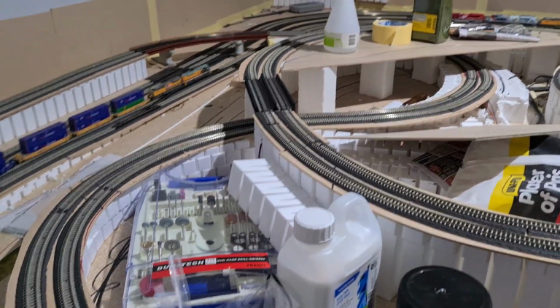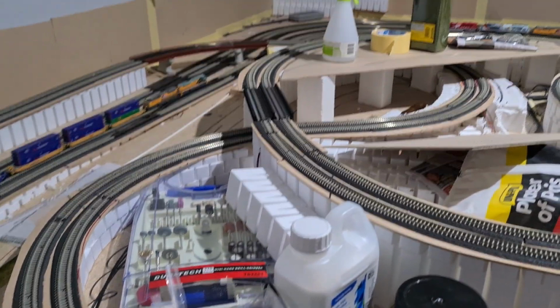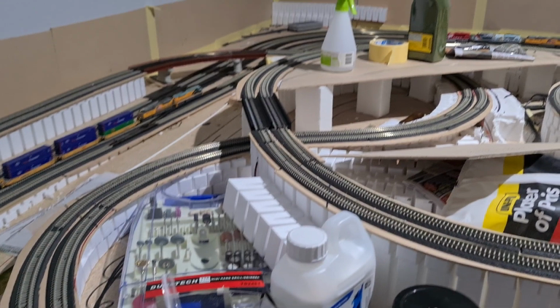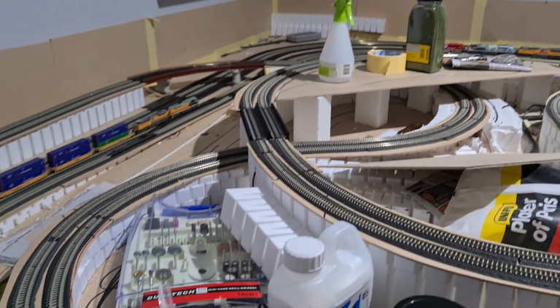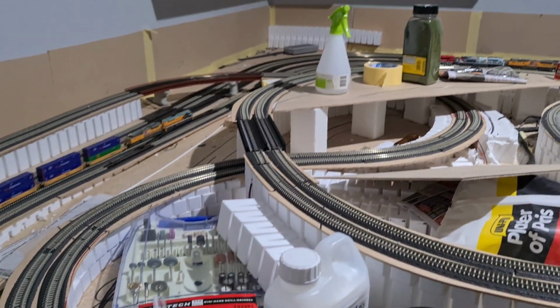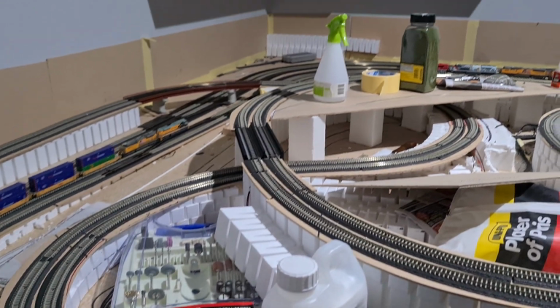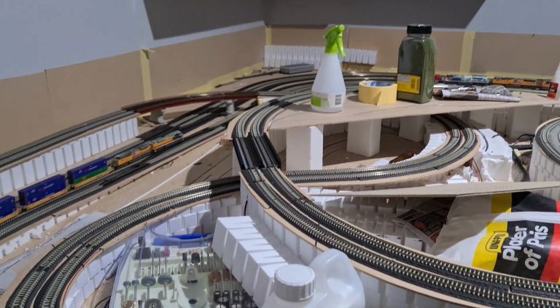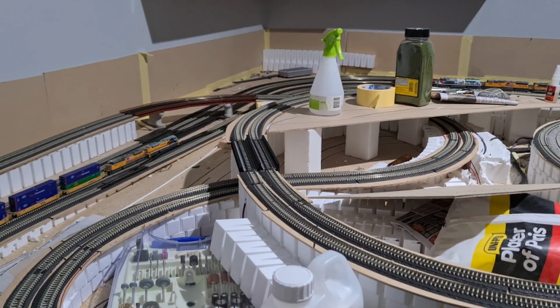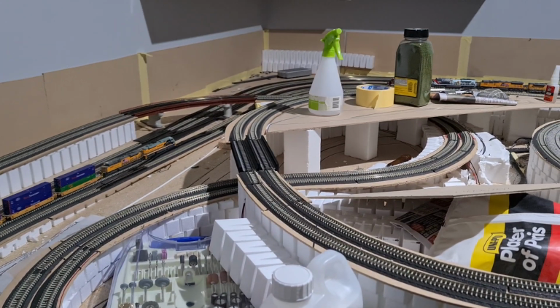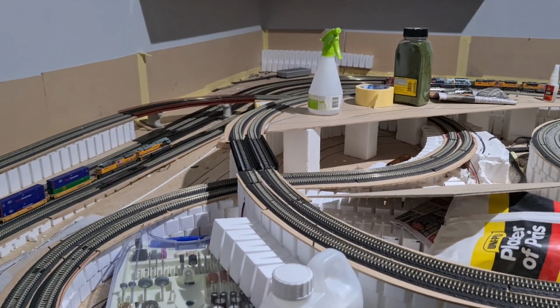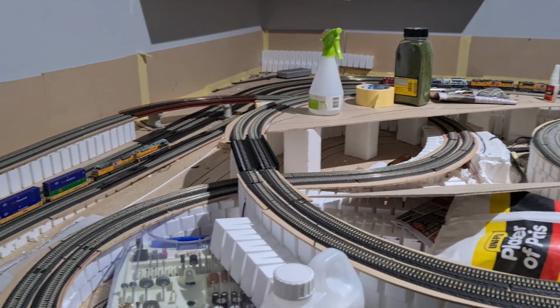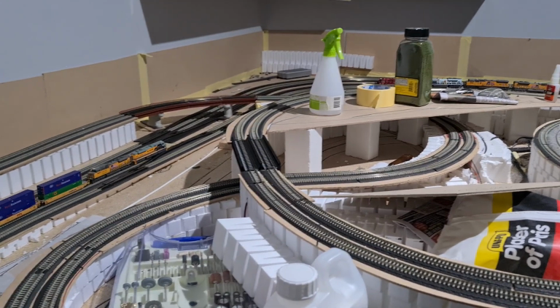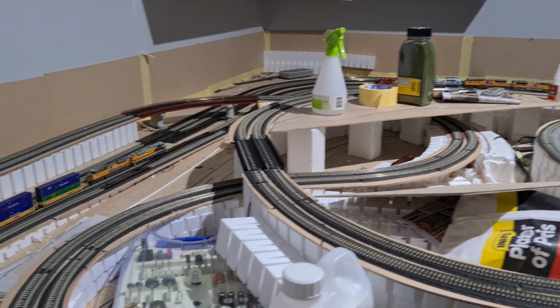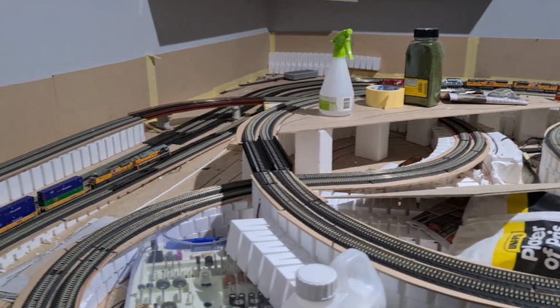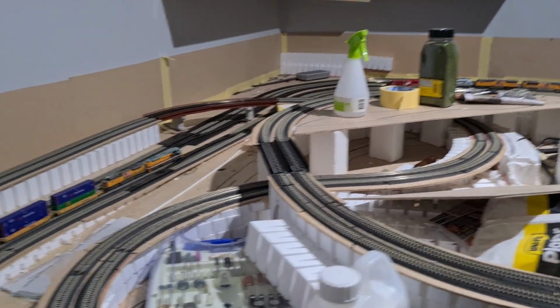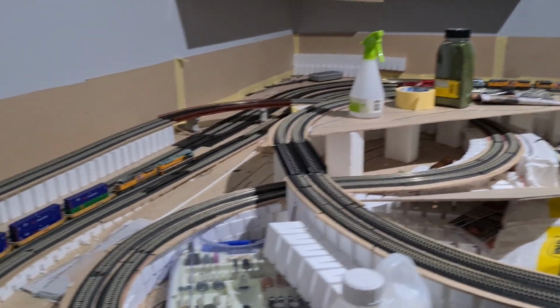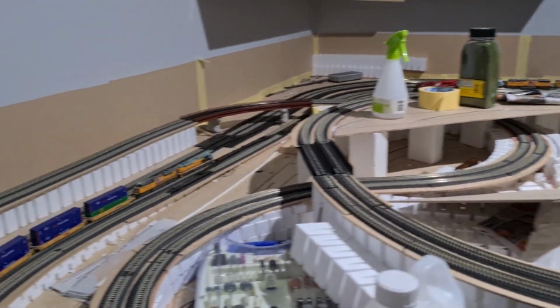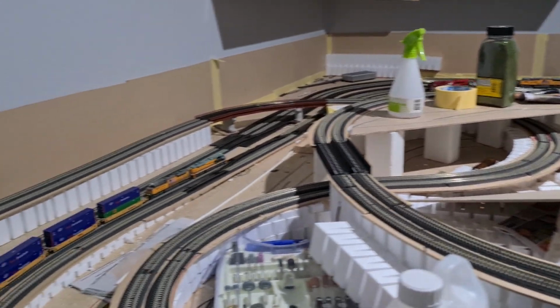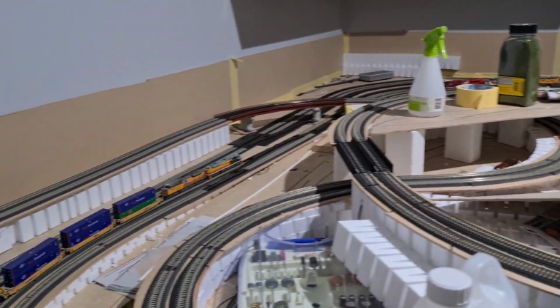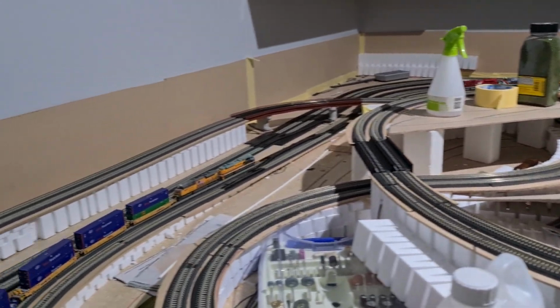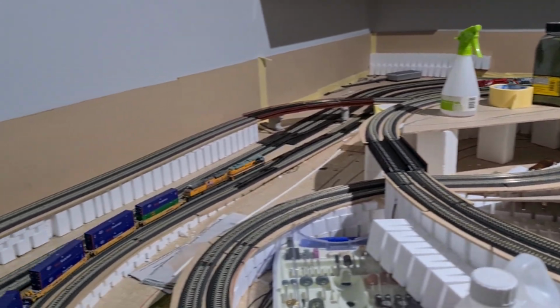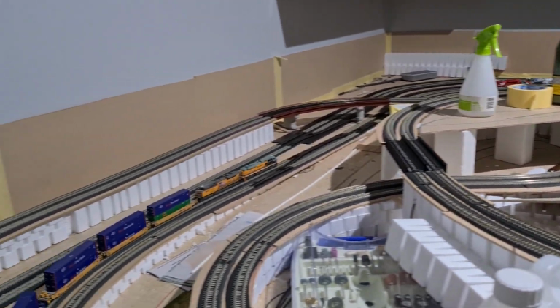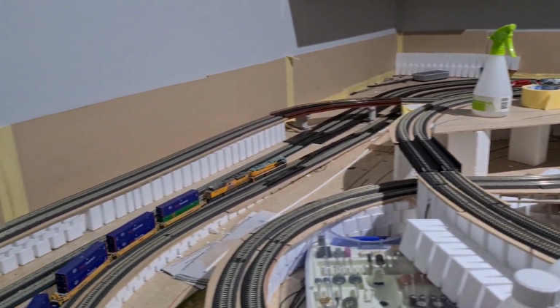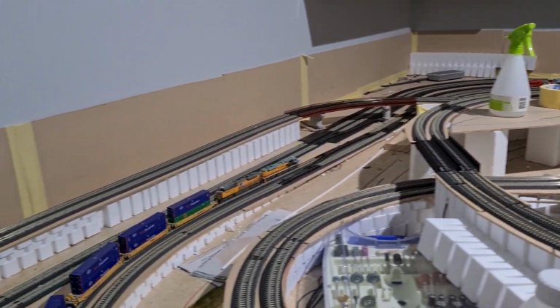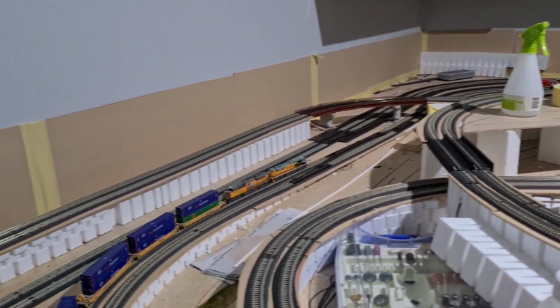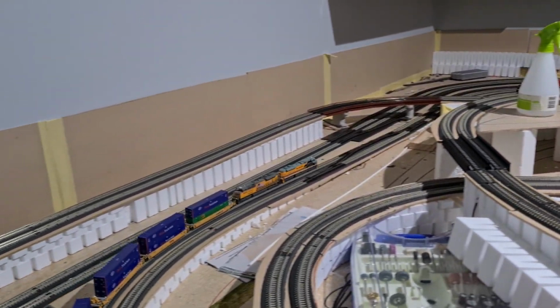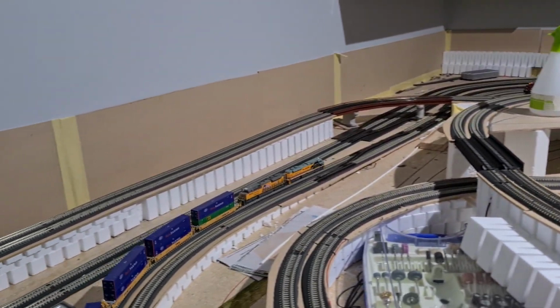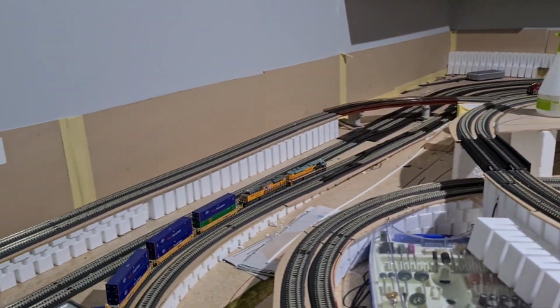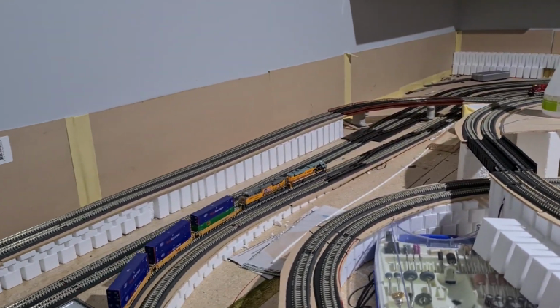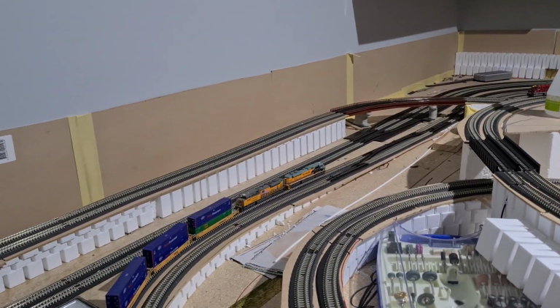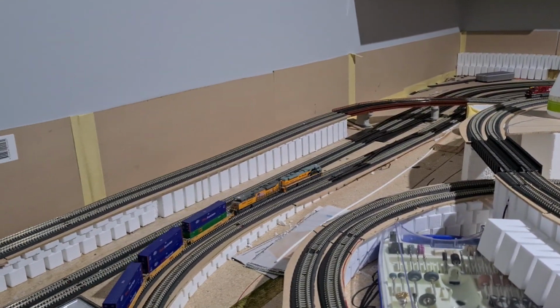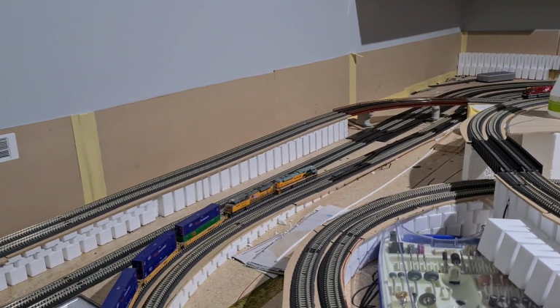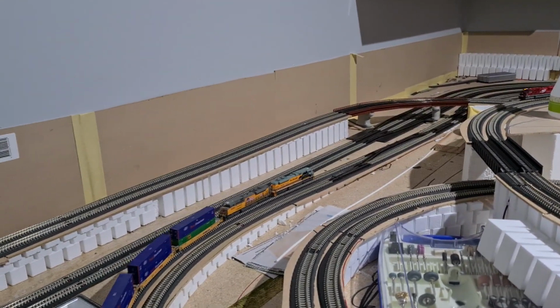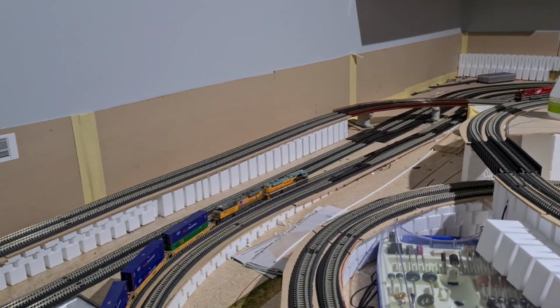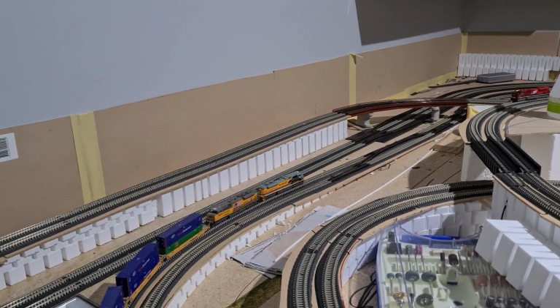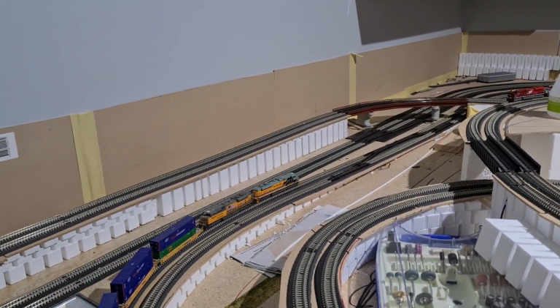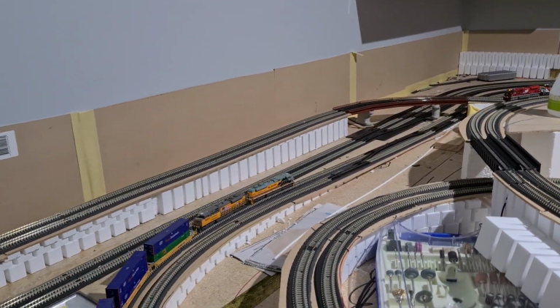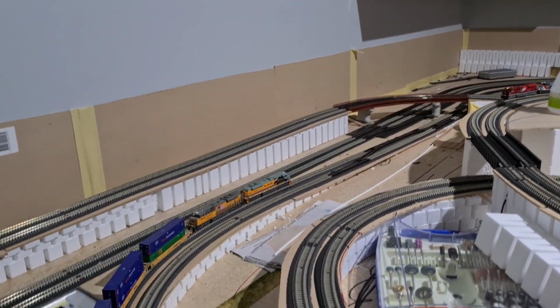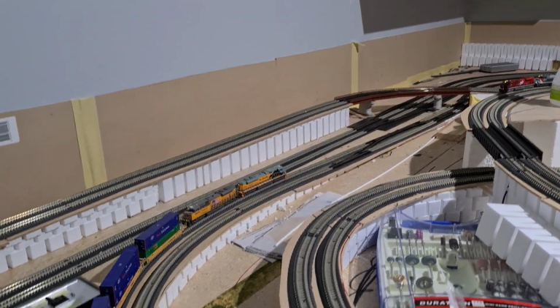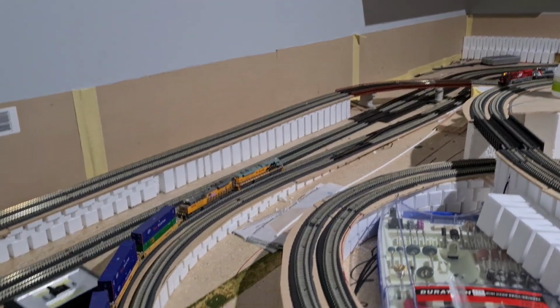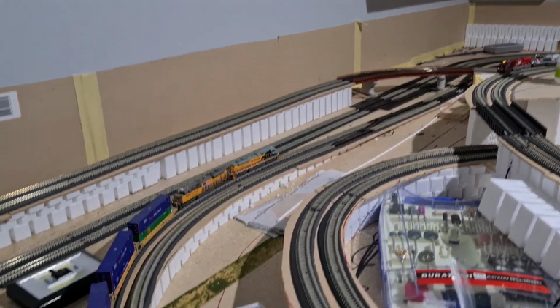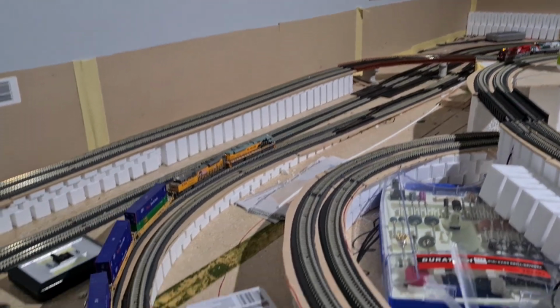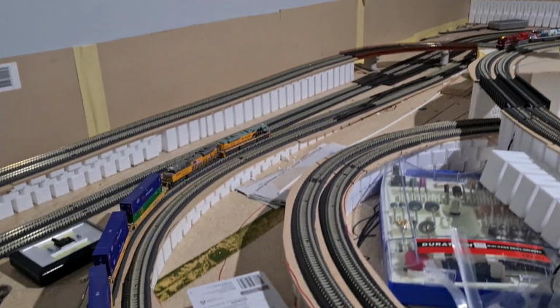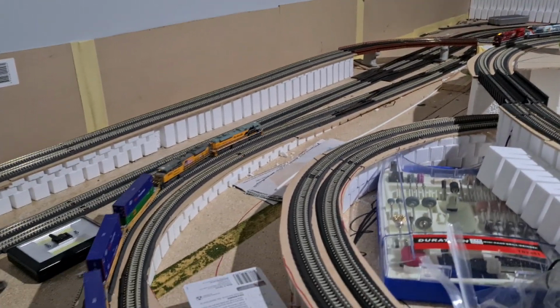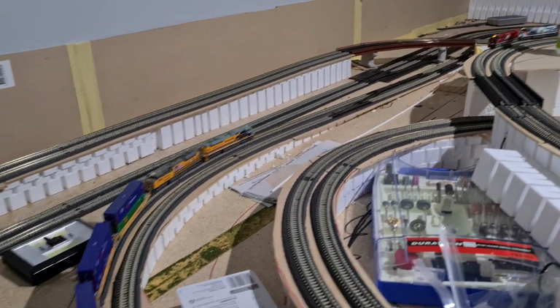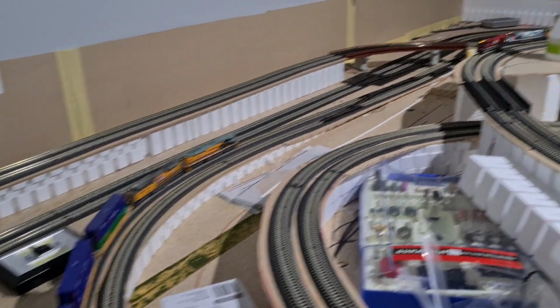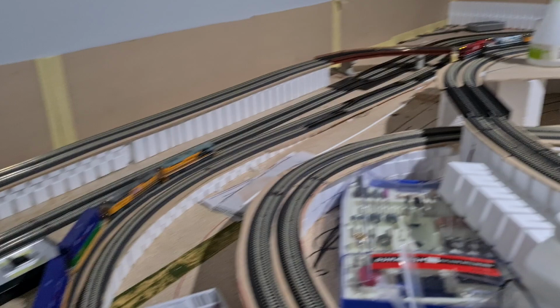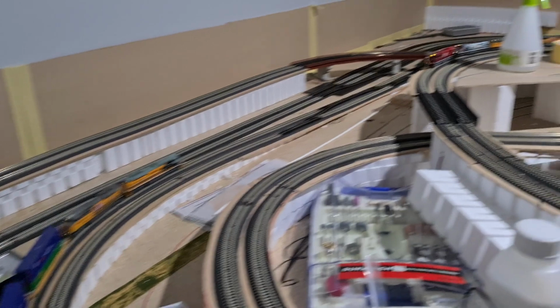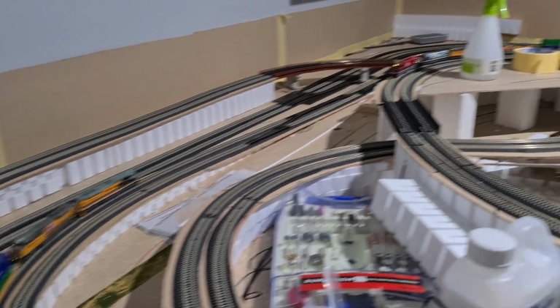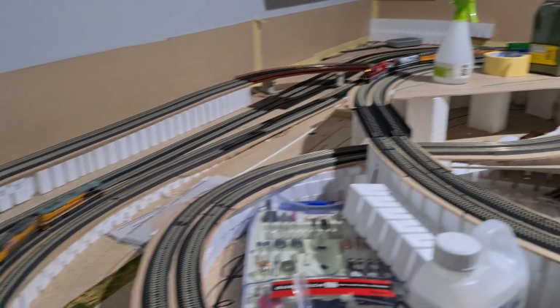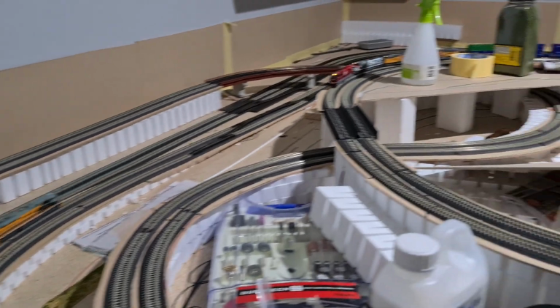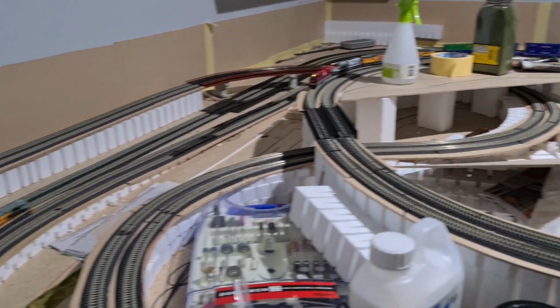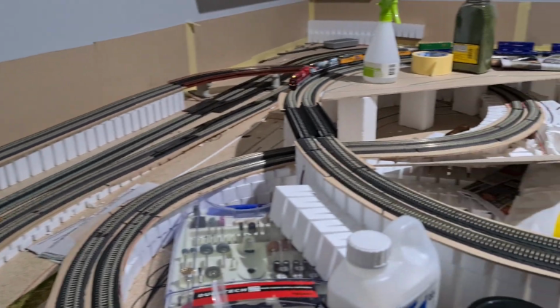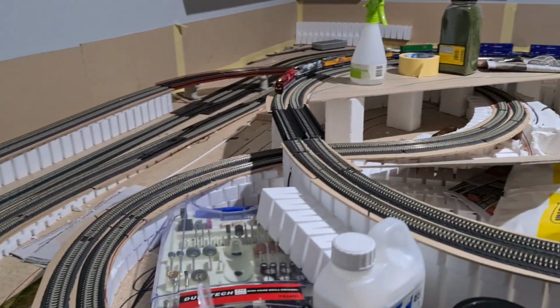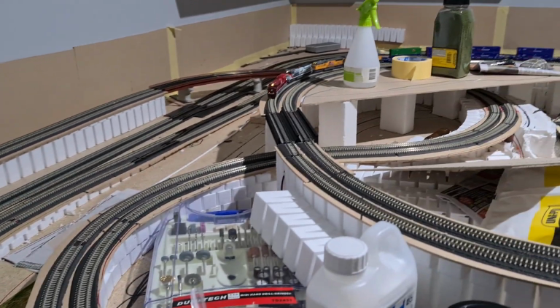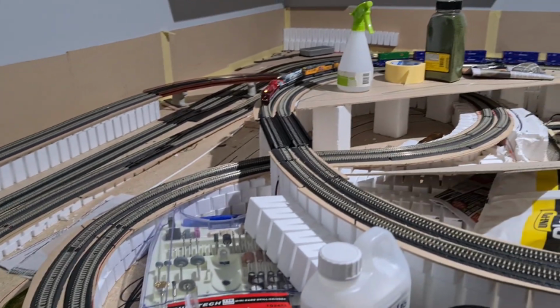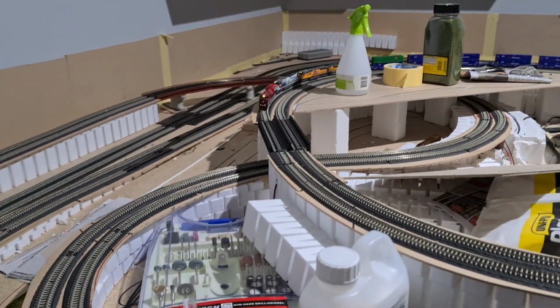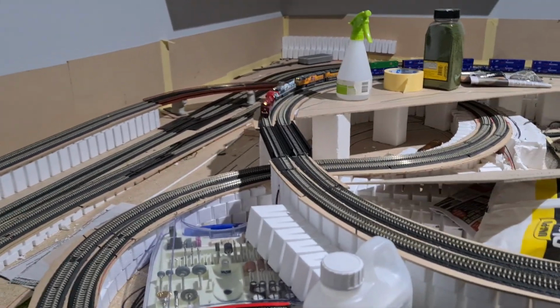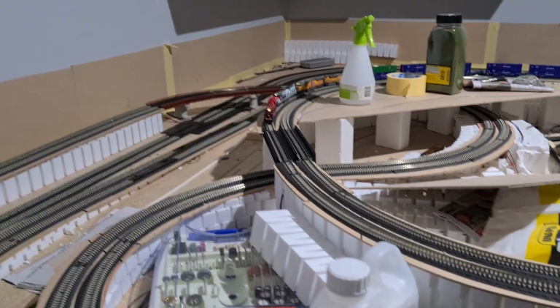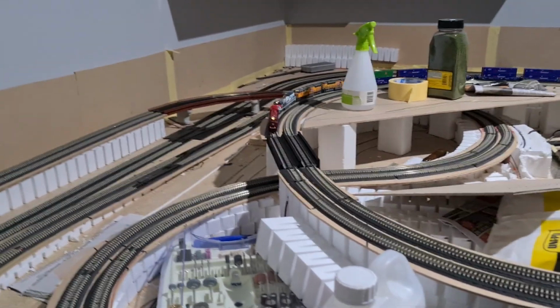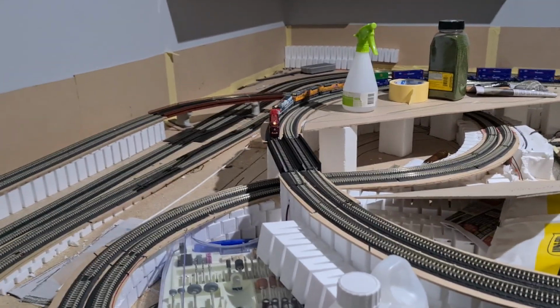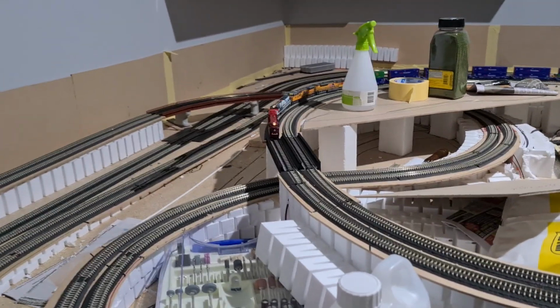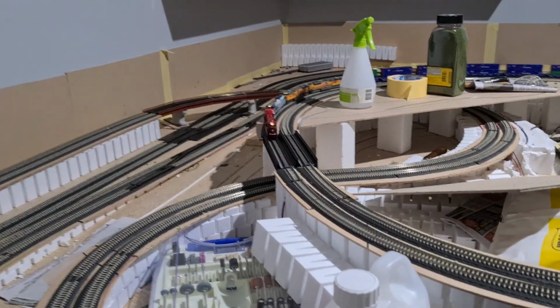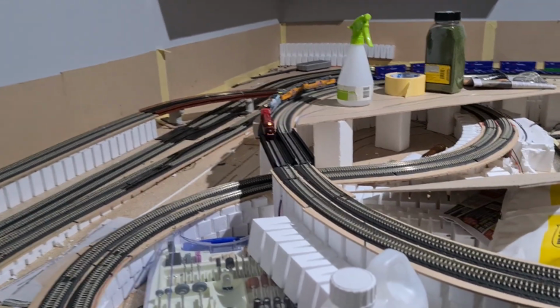And look at that — it's only an inch high. That's five and a half inches high.